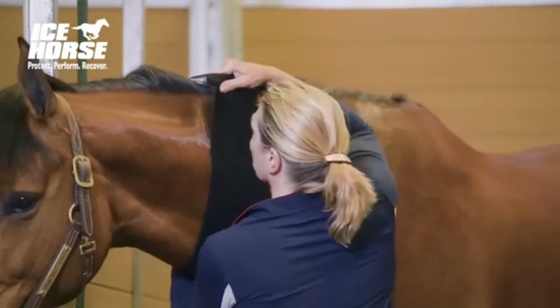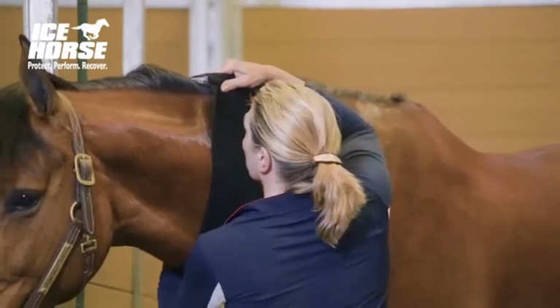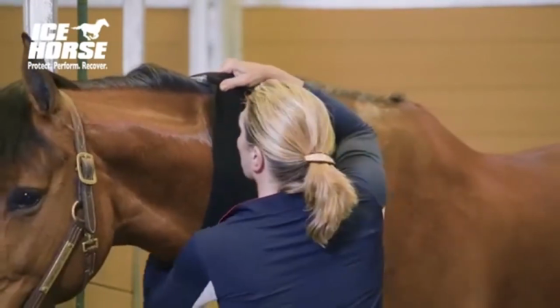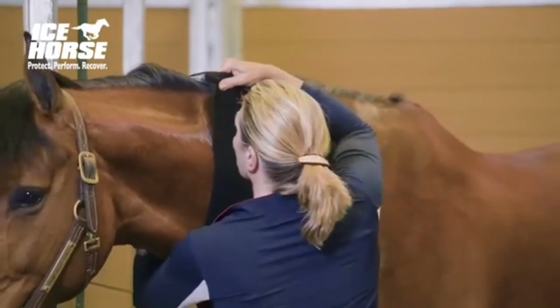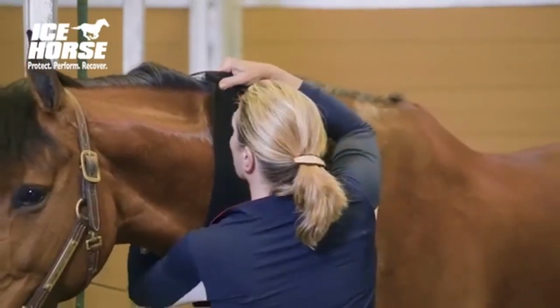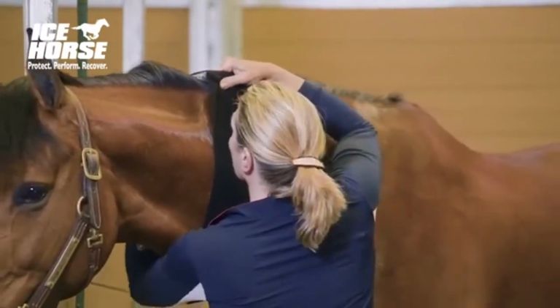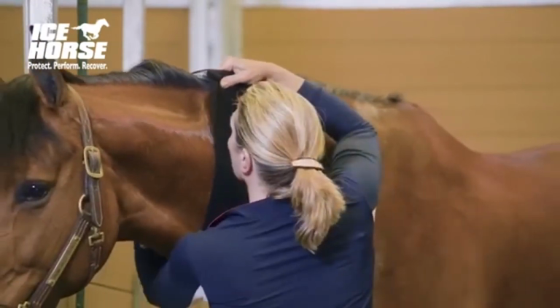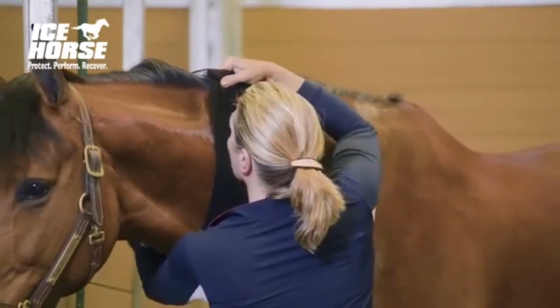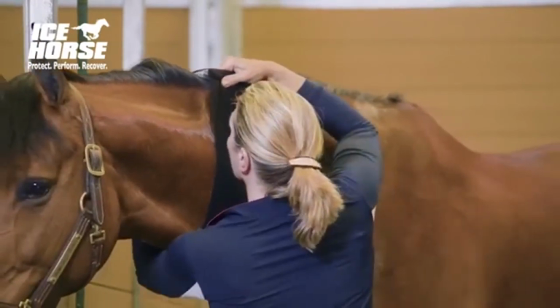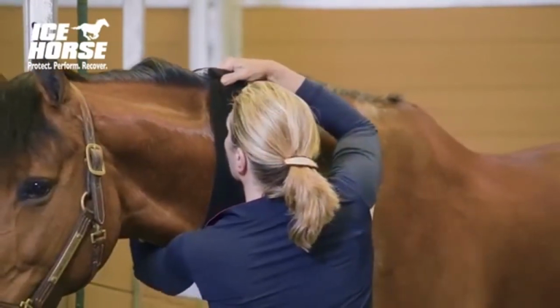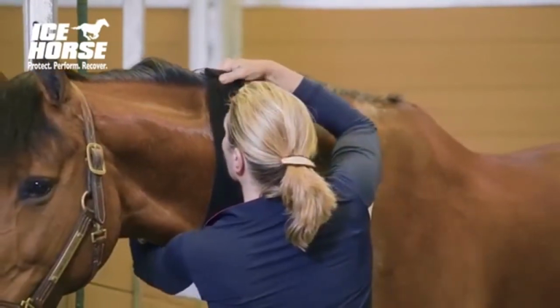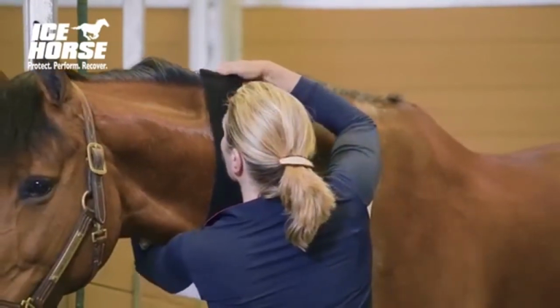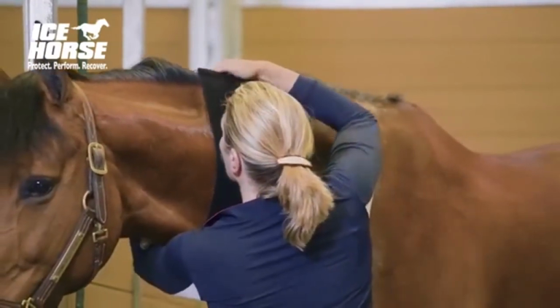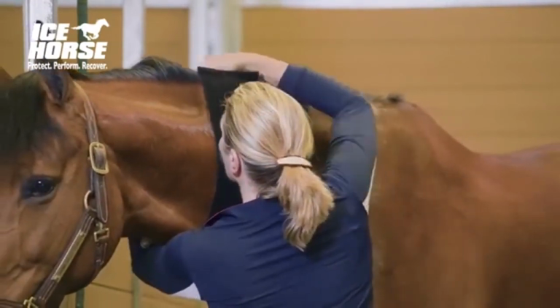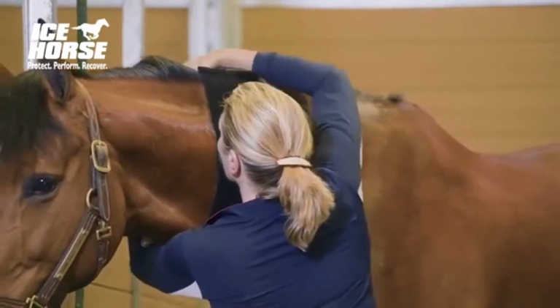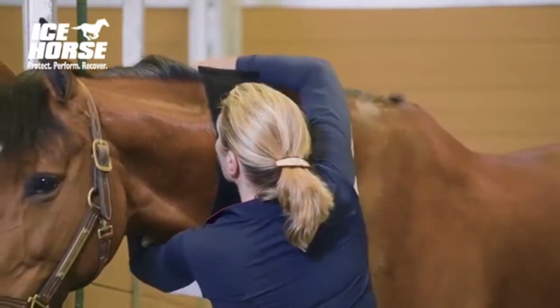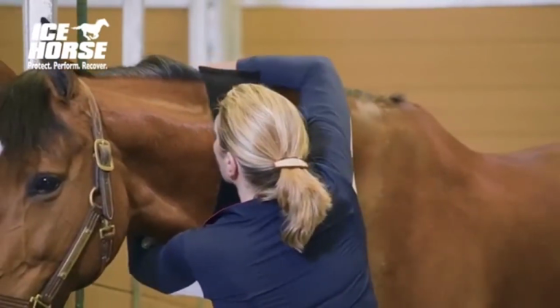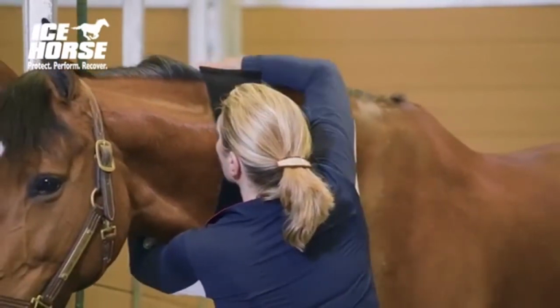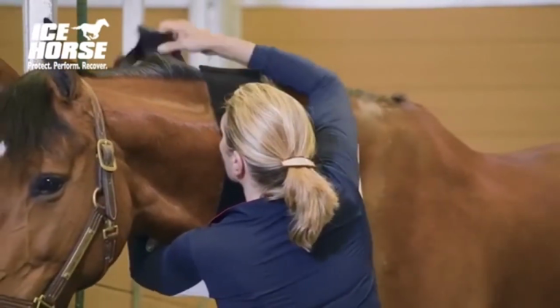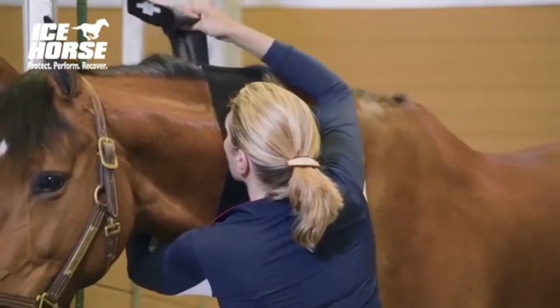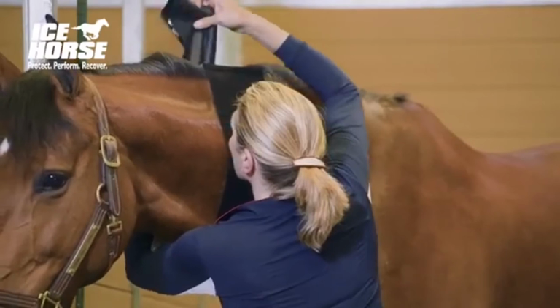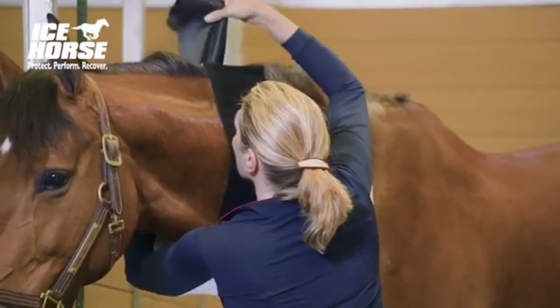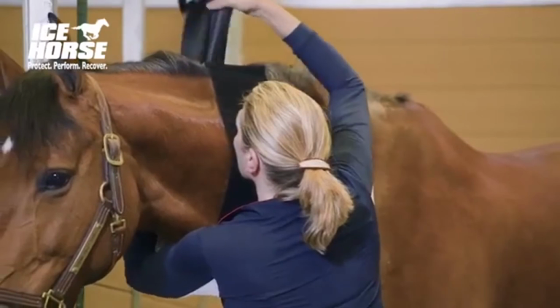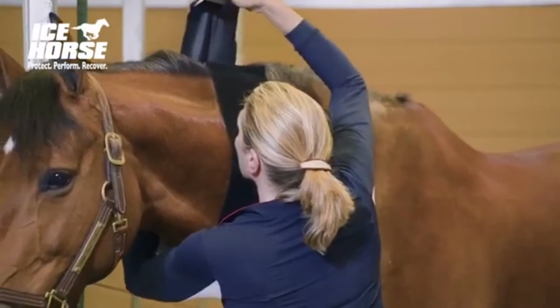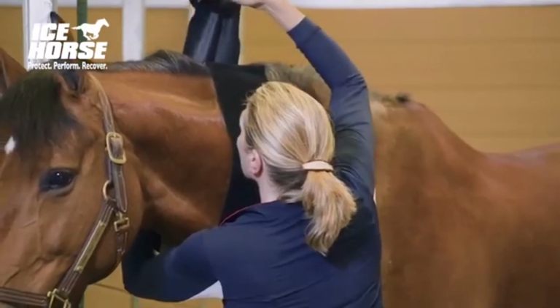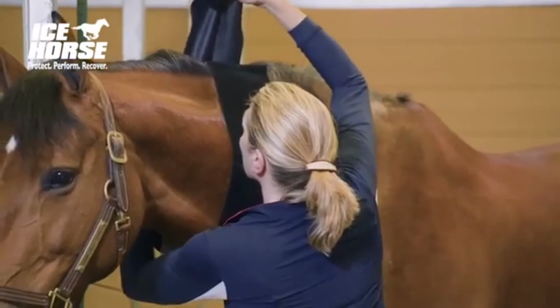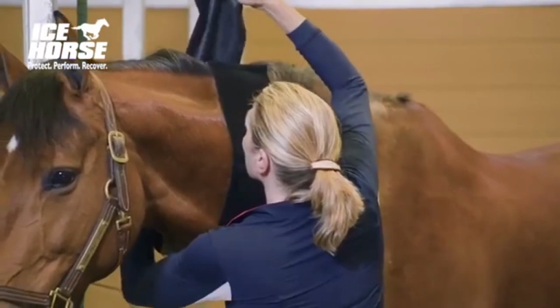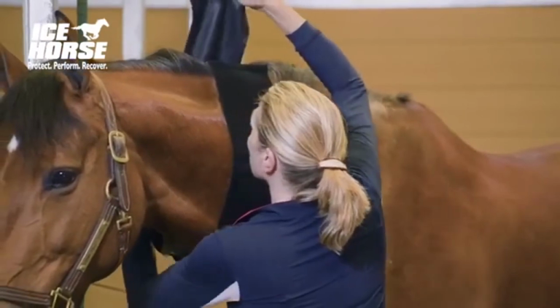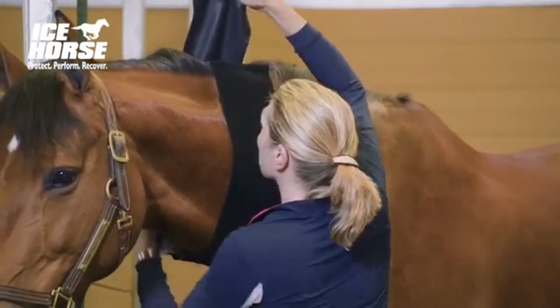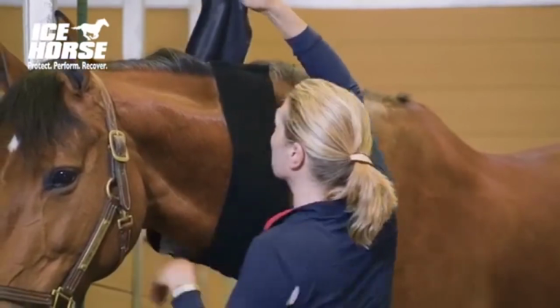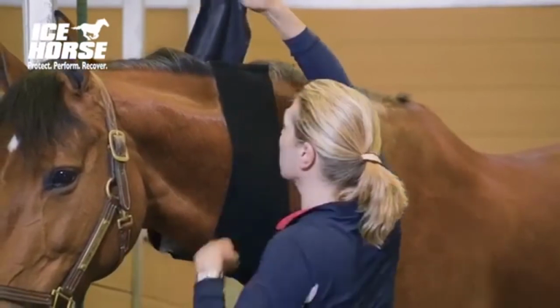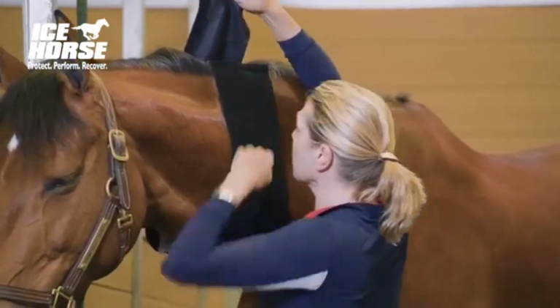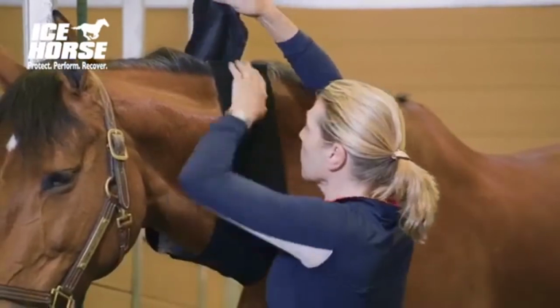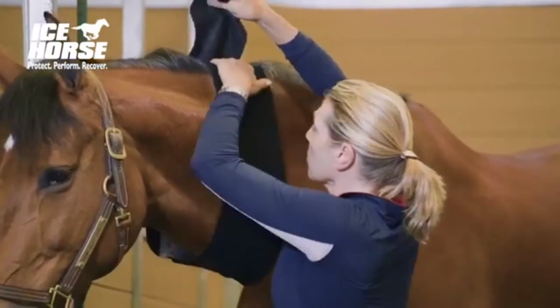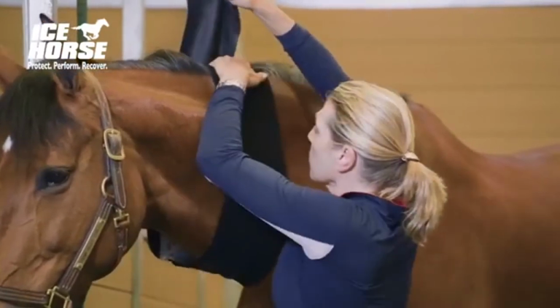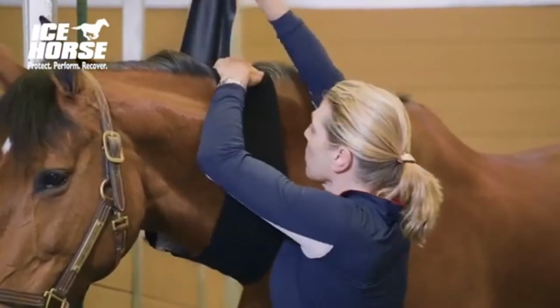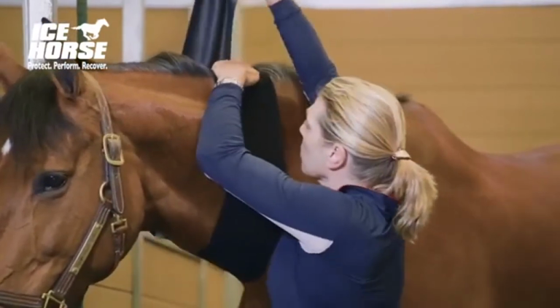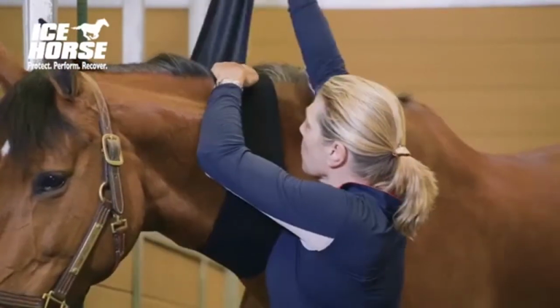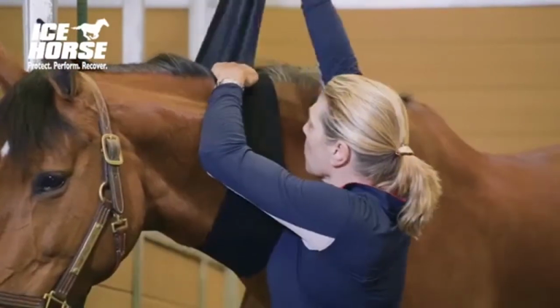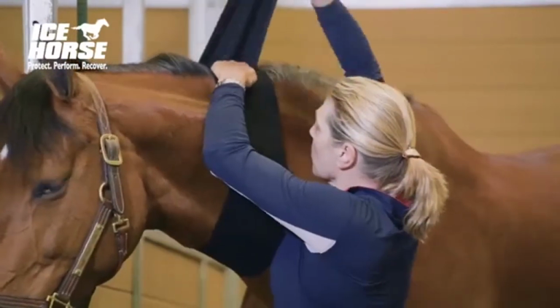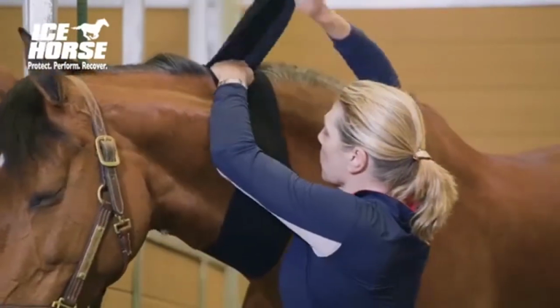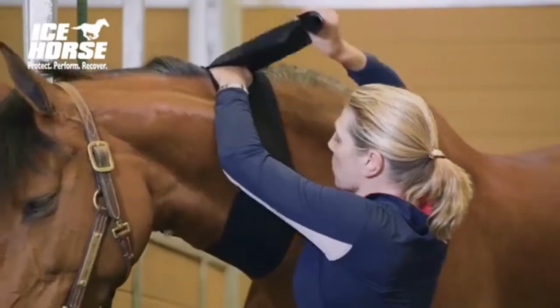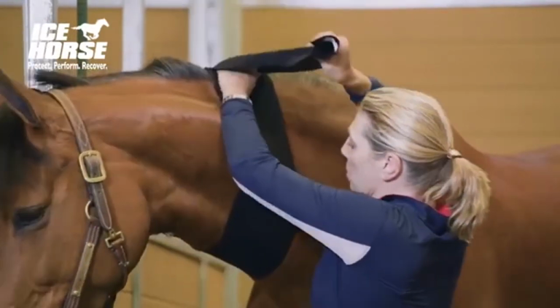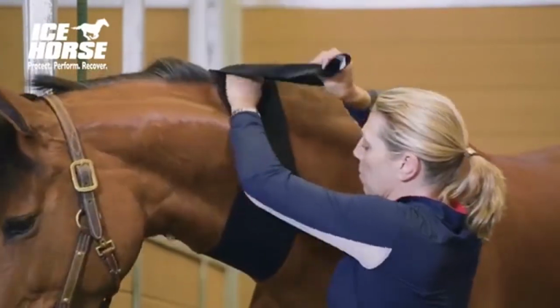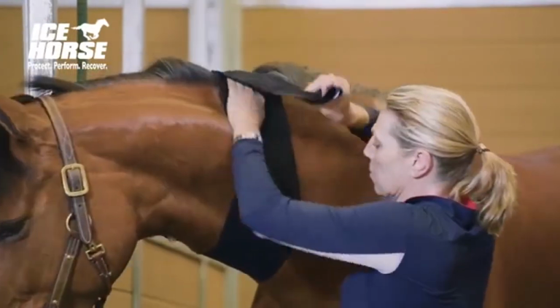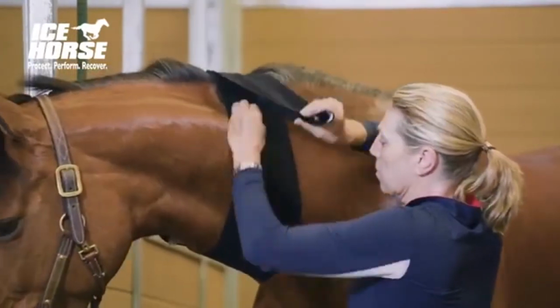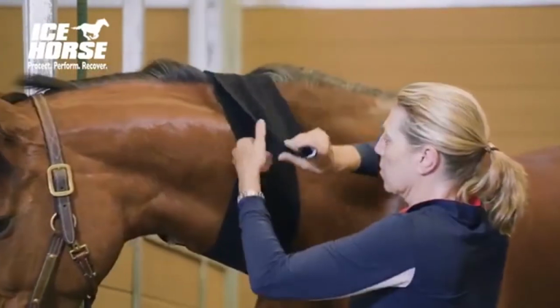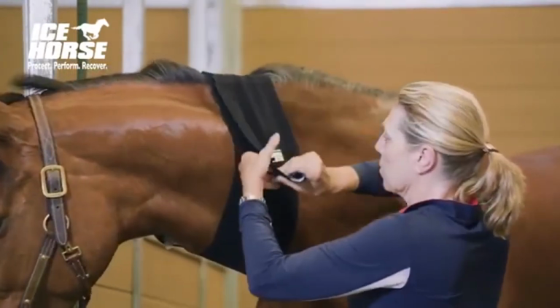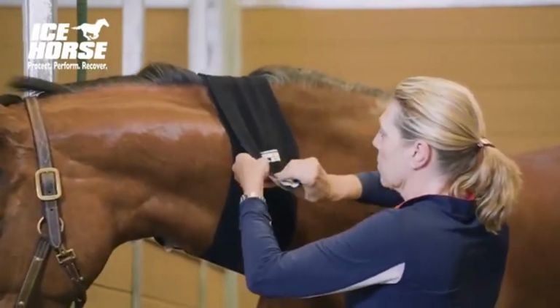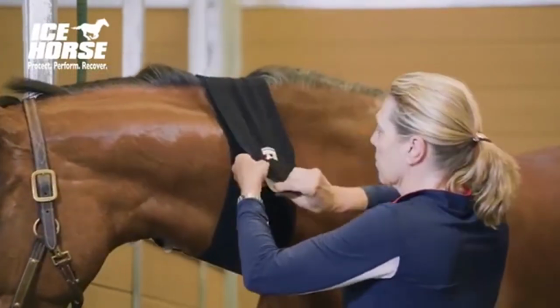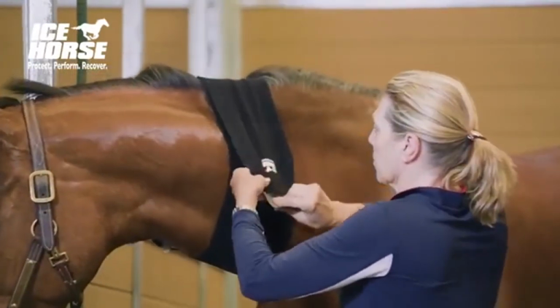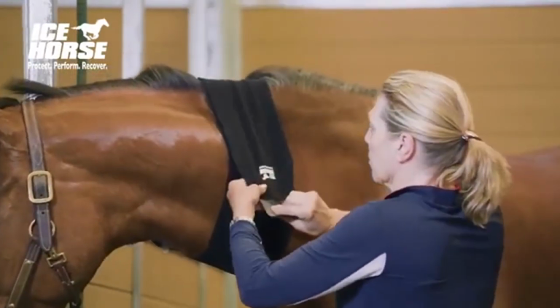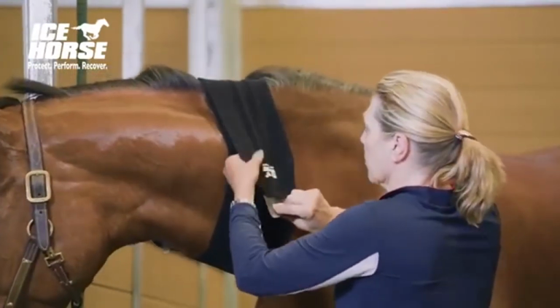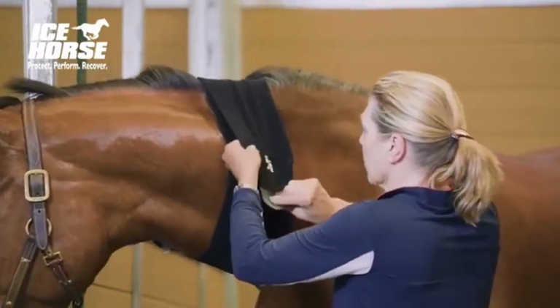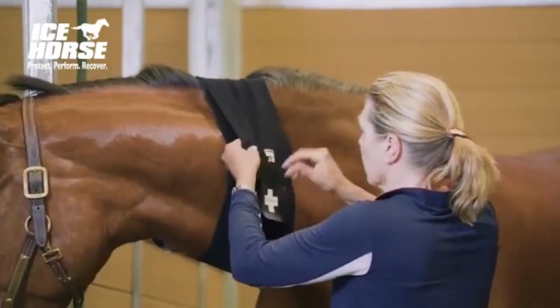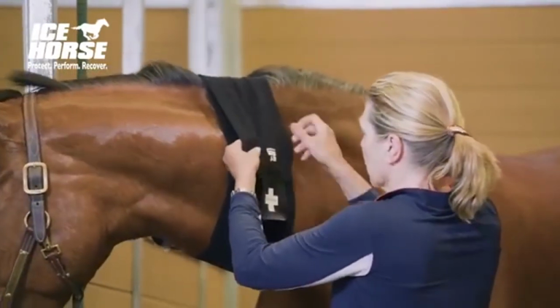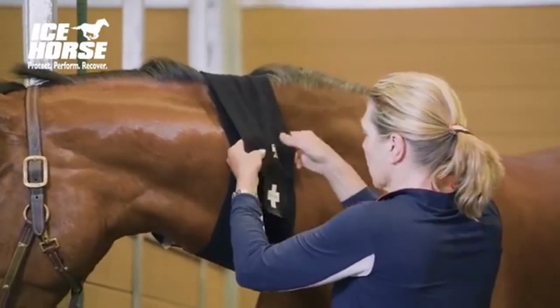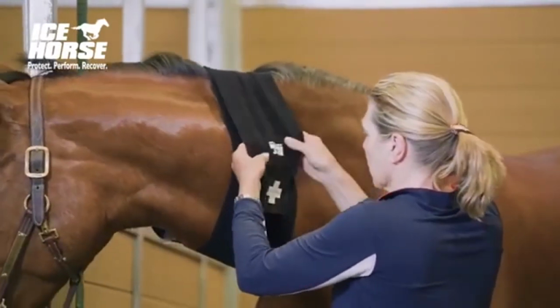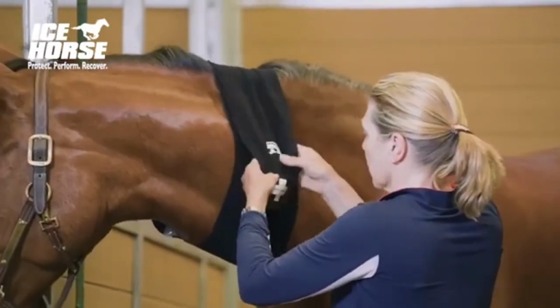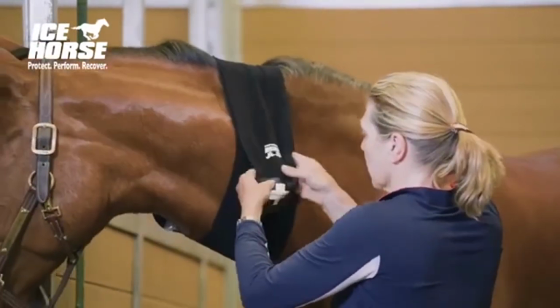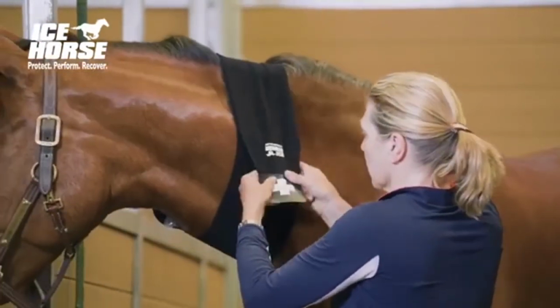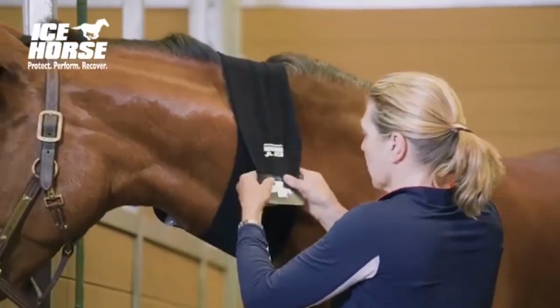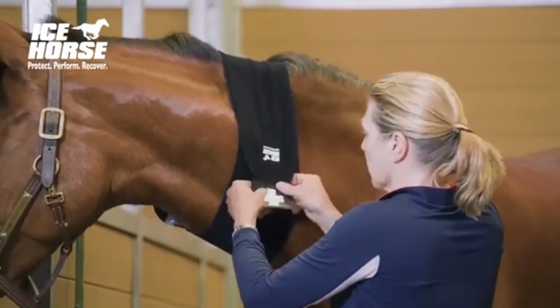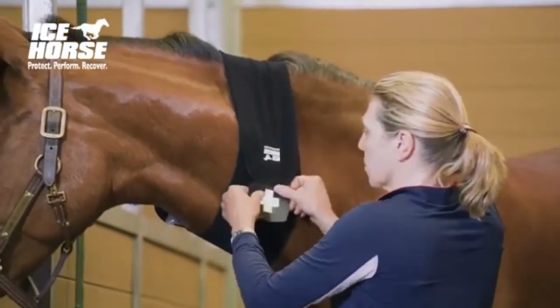This is how we typically apply the emergency wrap to the horse's neck. It will stay wherever you put it.